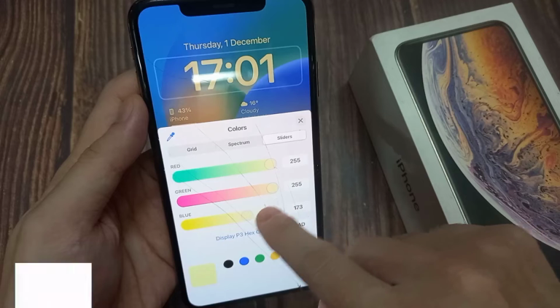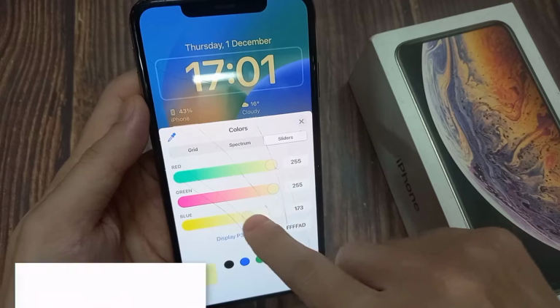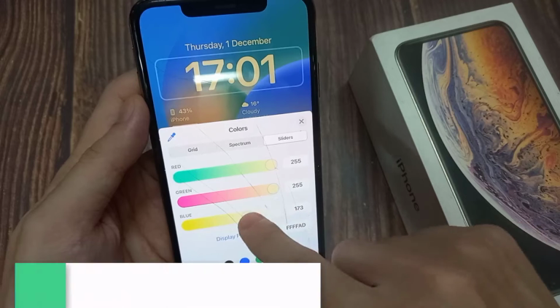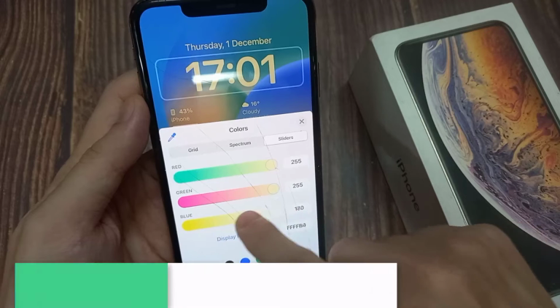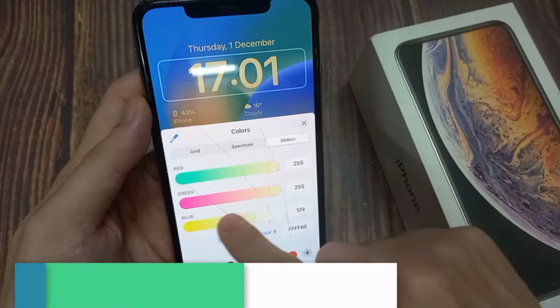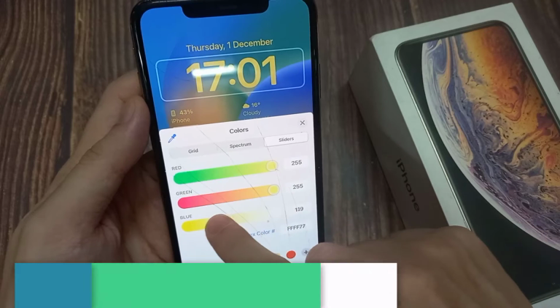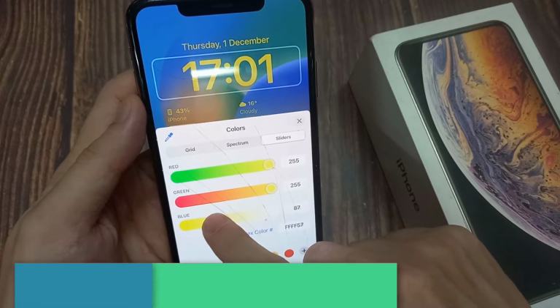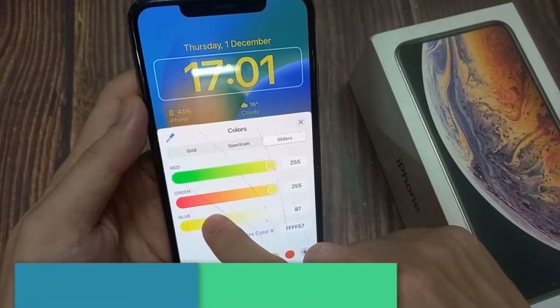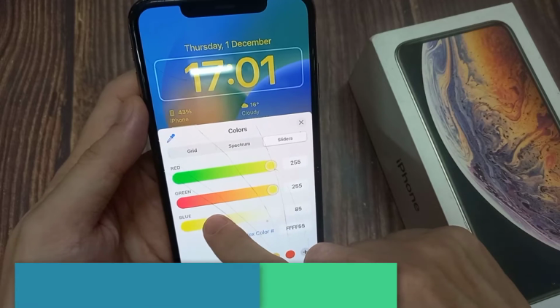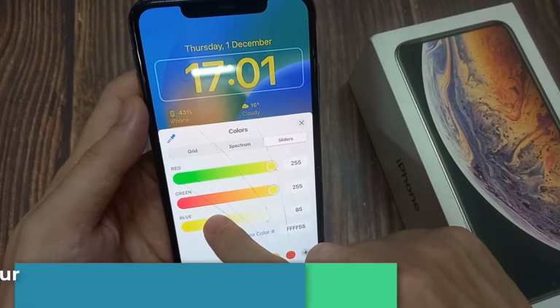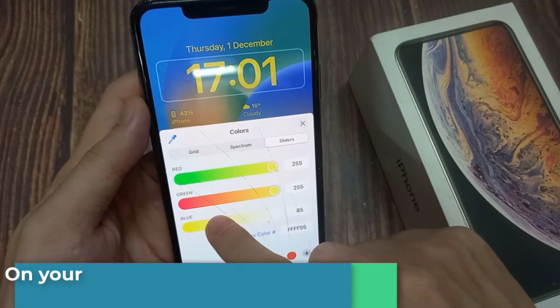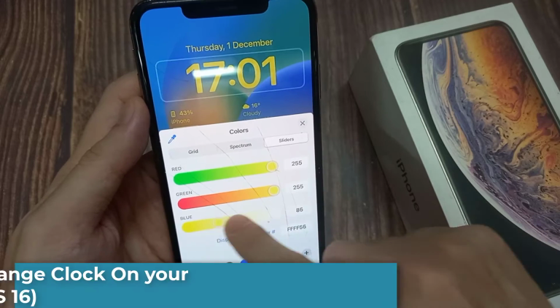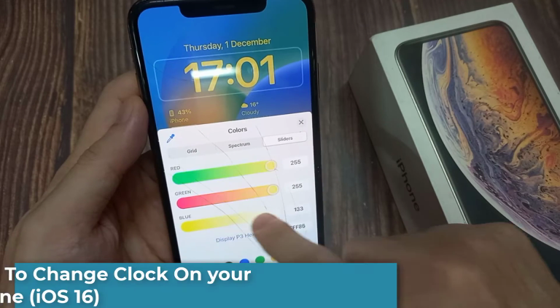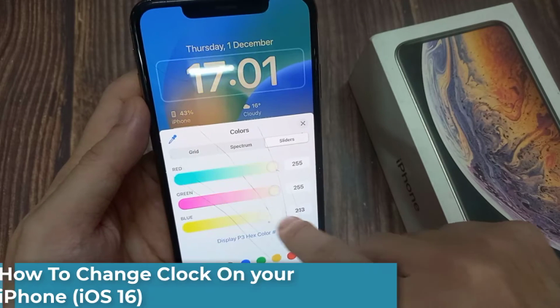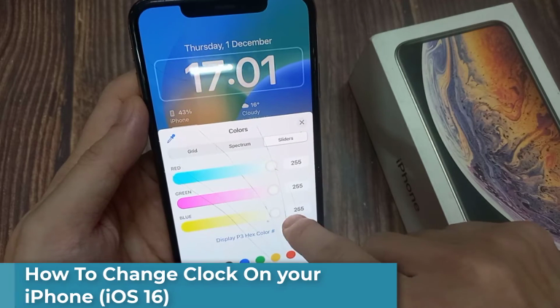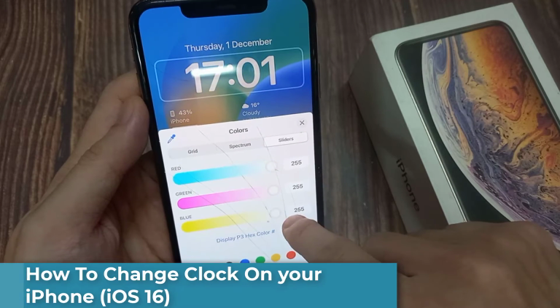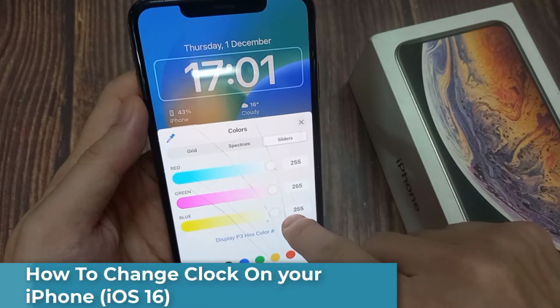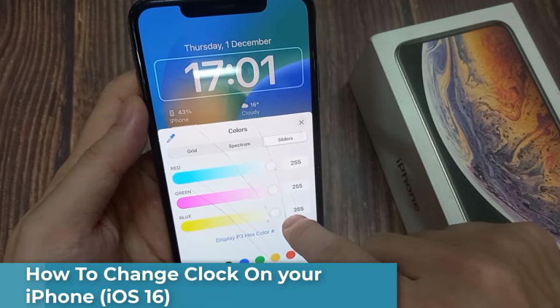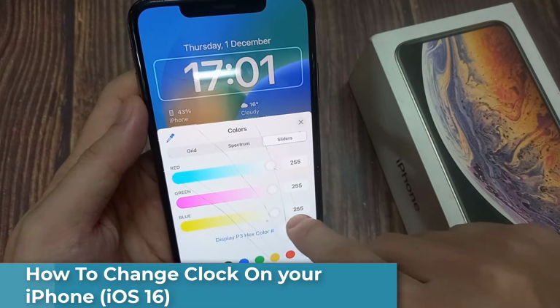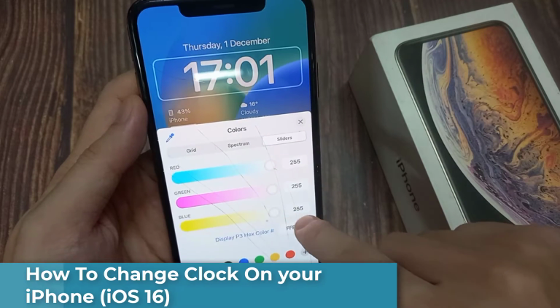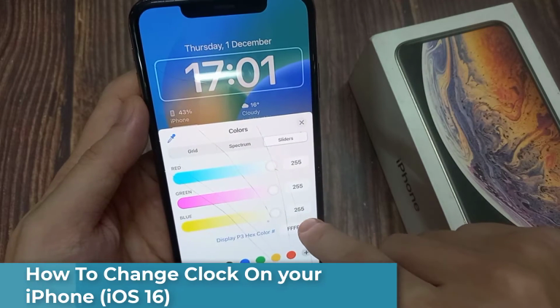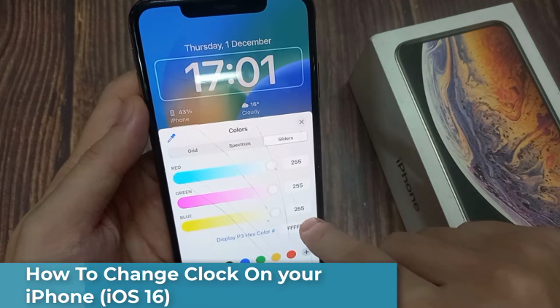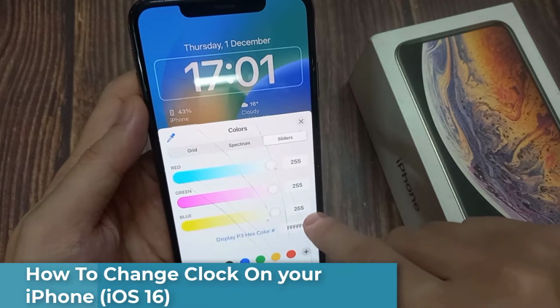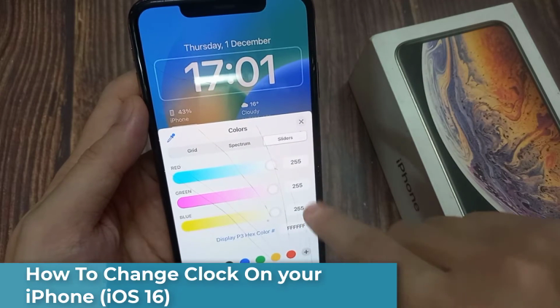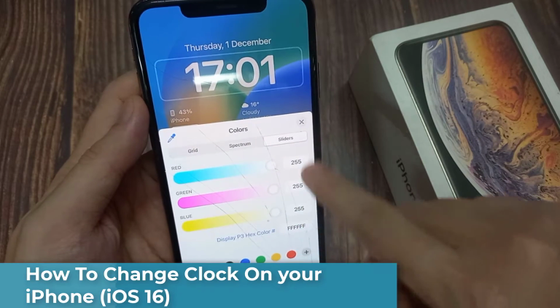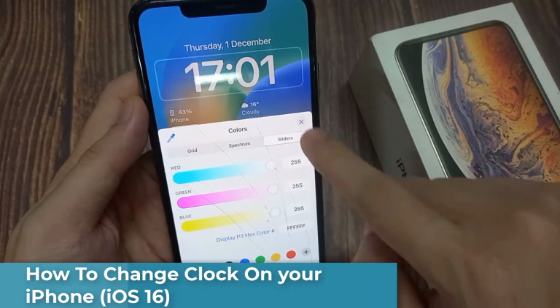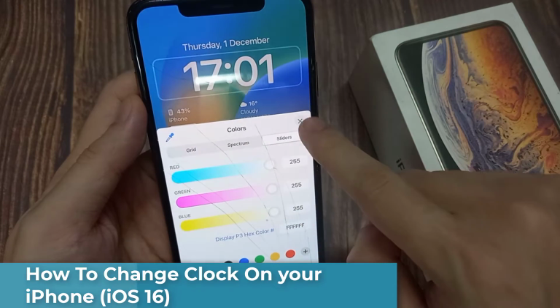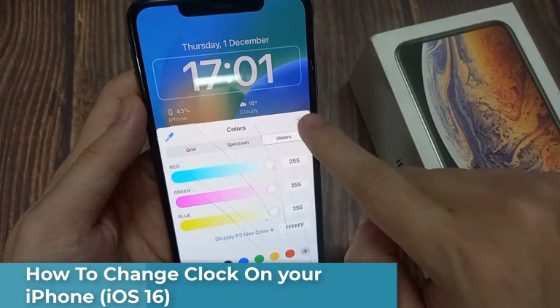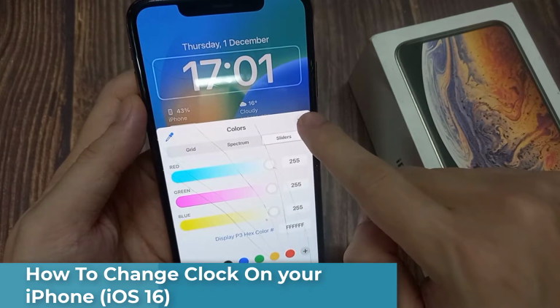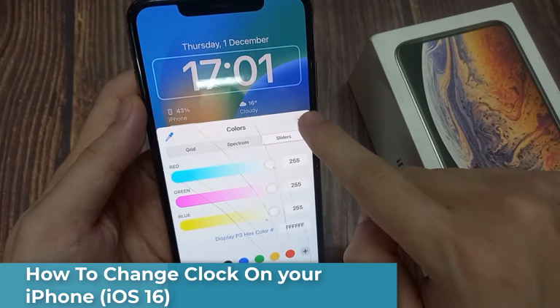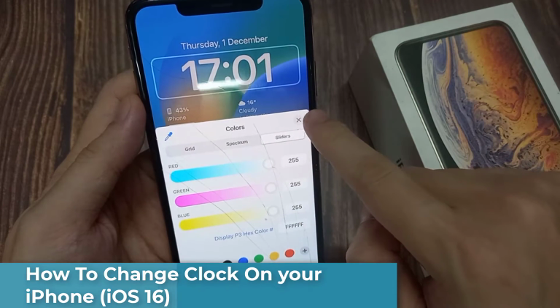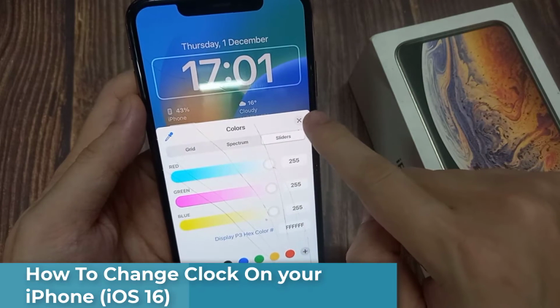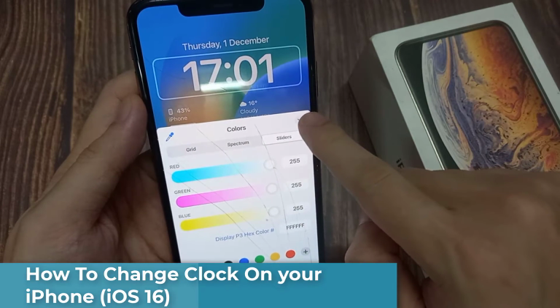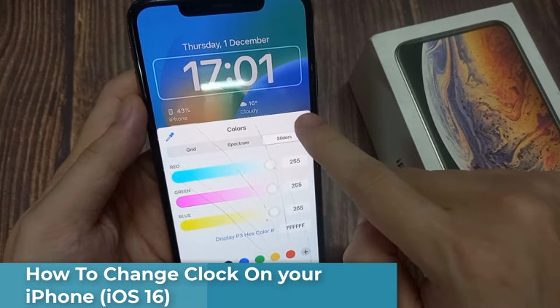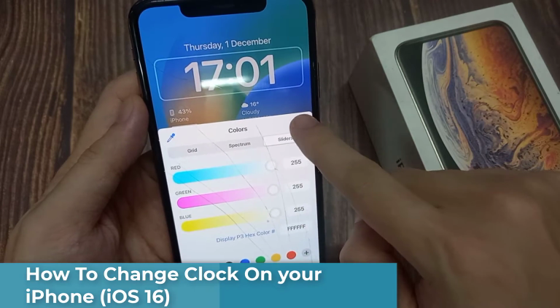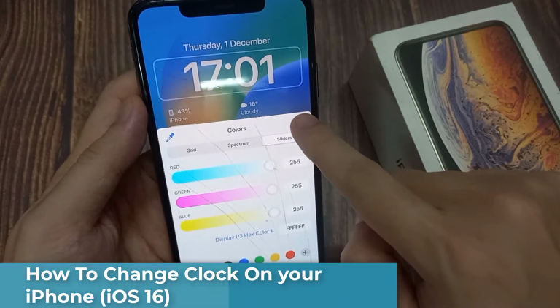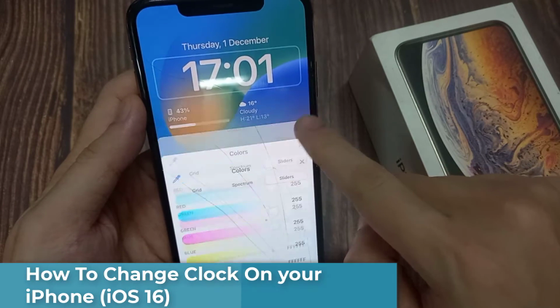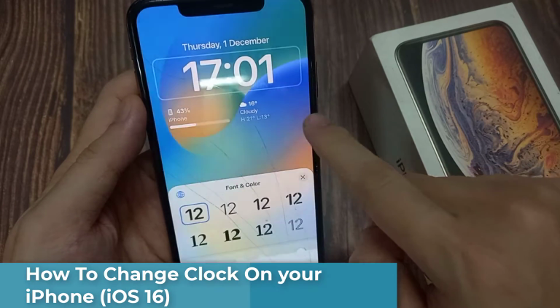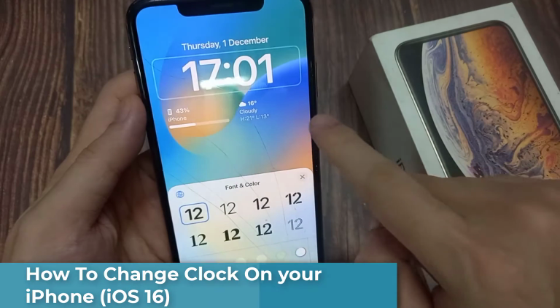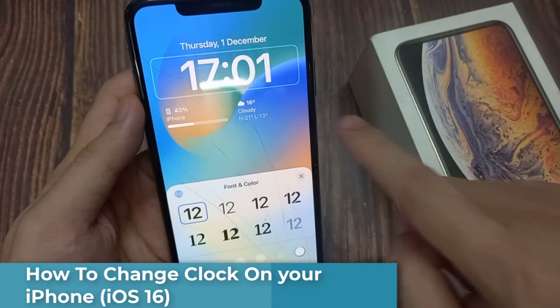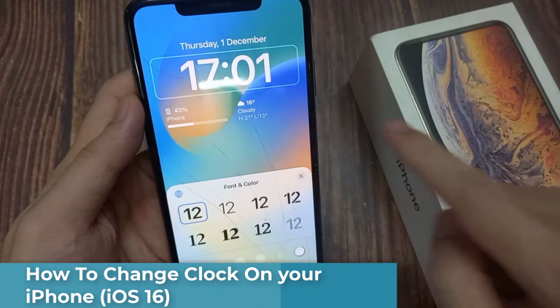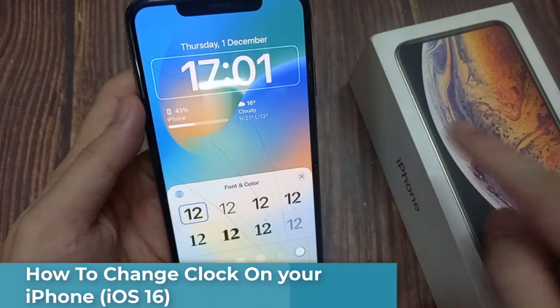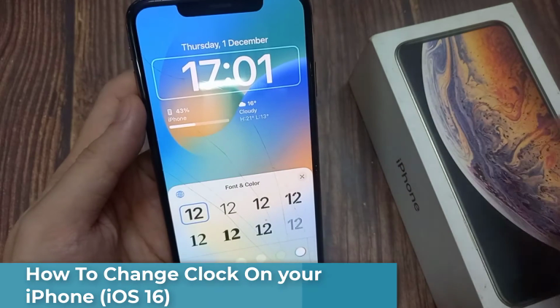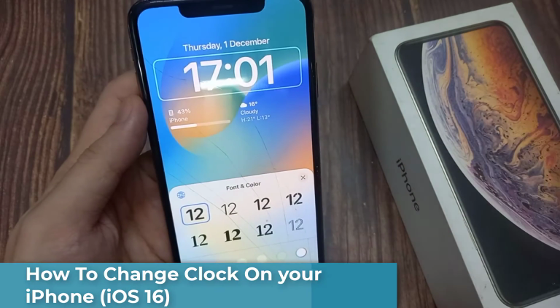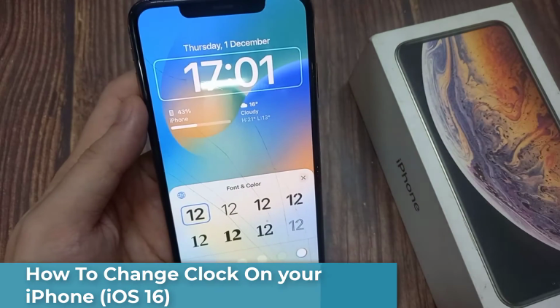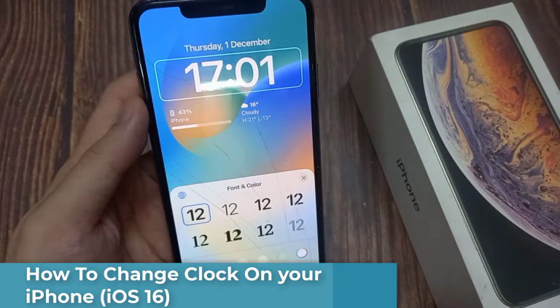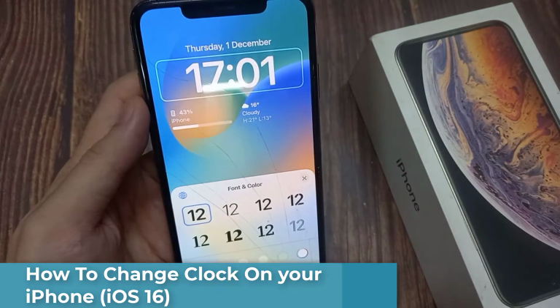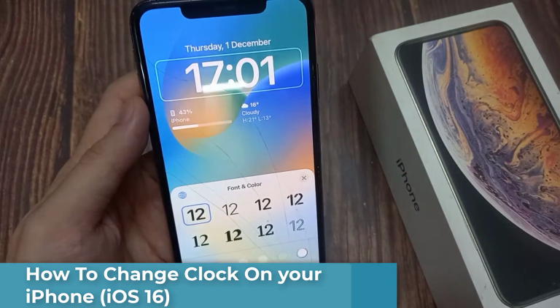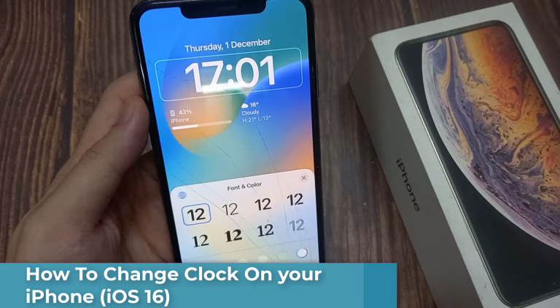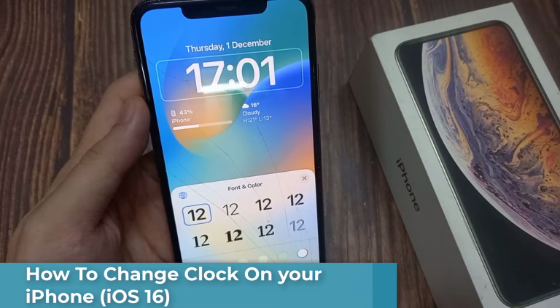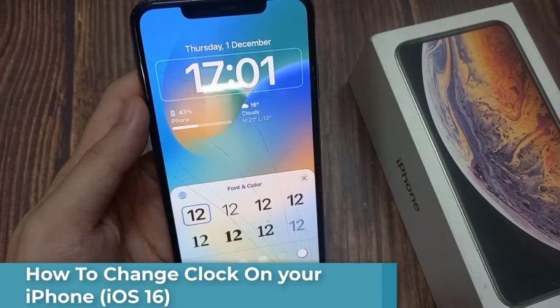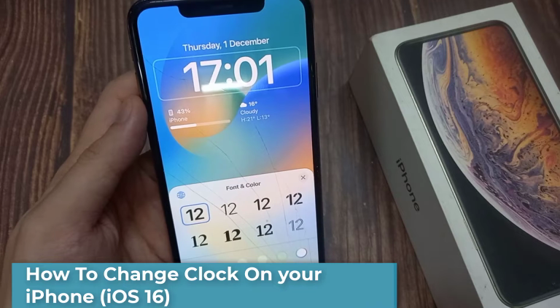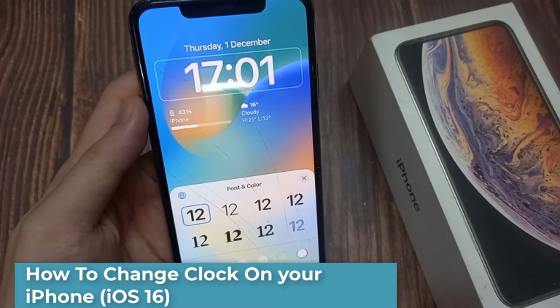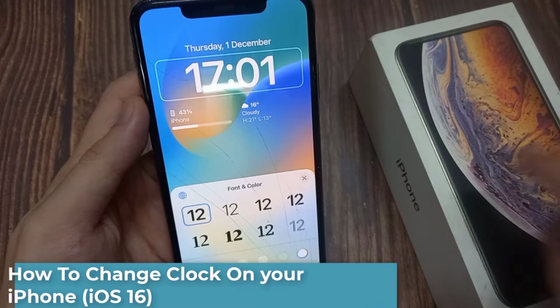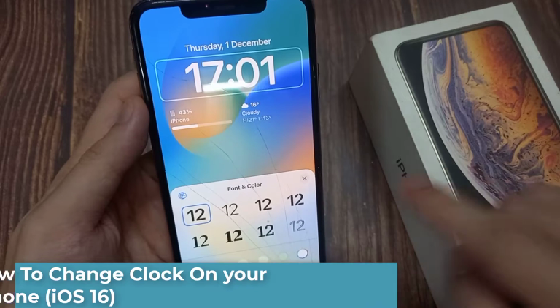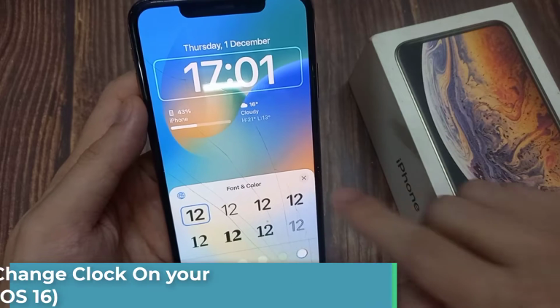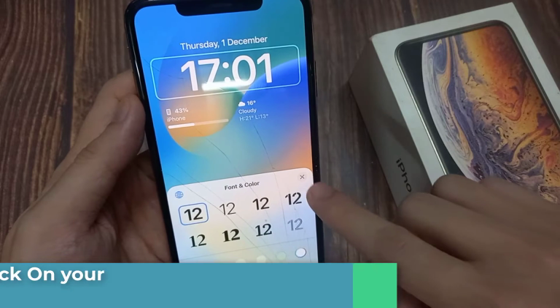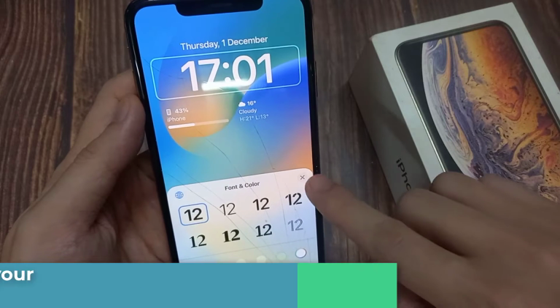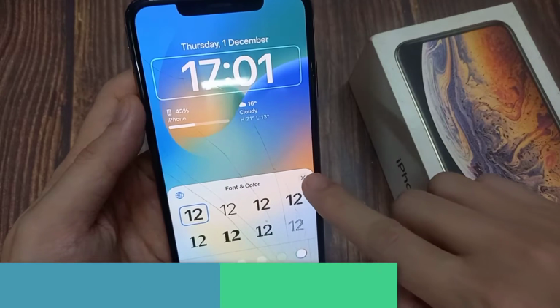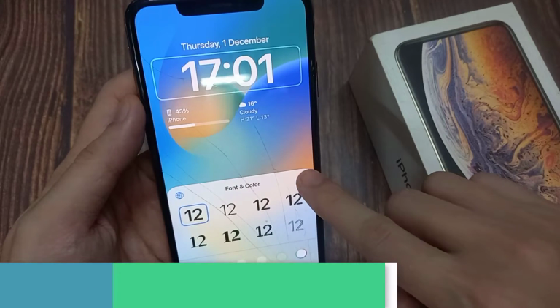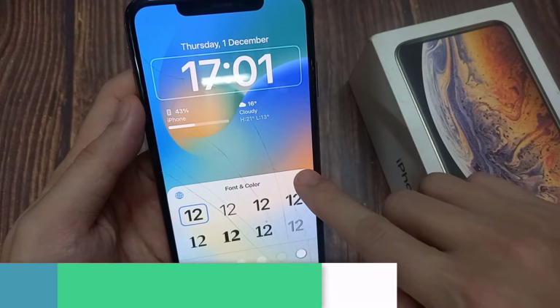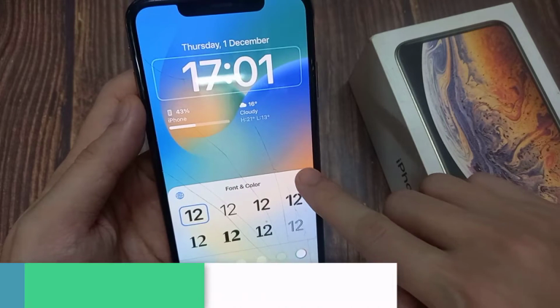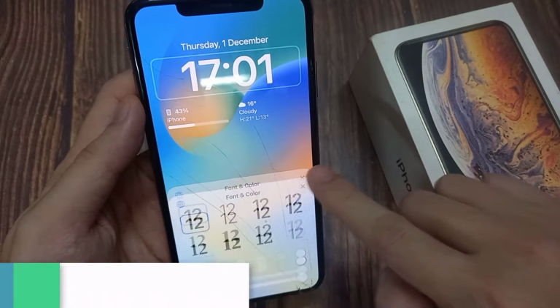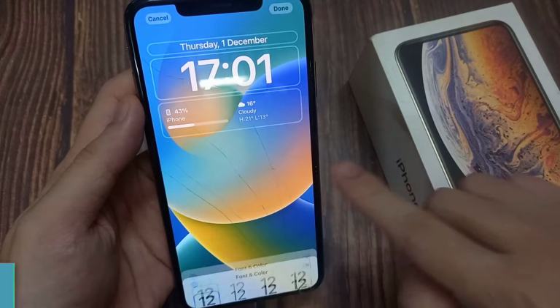Hi everyone! In this video, I'll be showing you how to change the lock screen clock style on an iPhone in iOS 16.